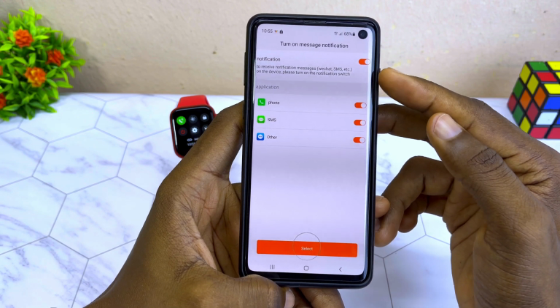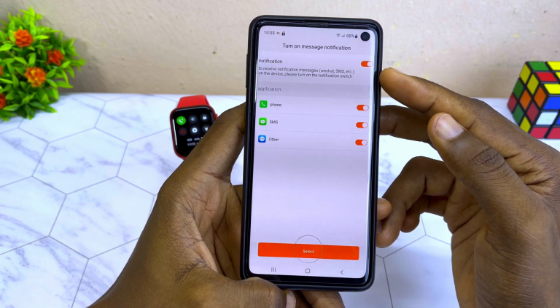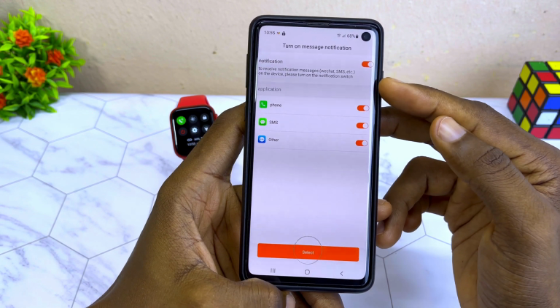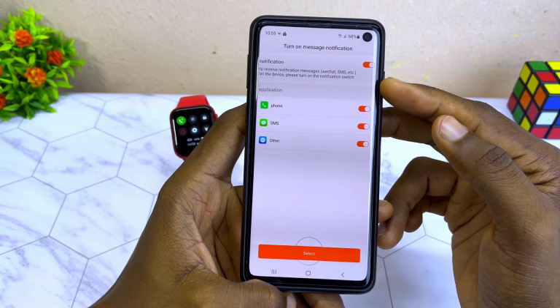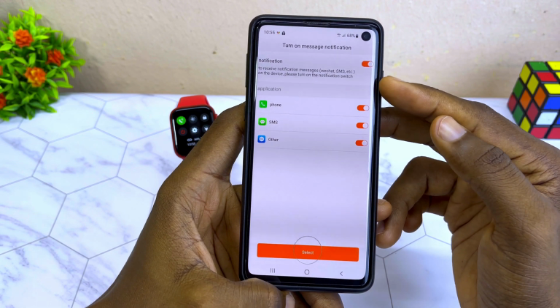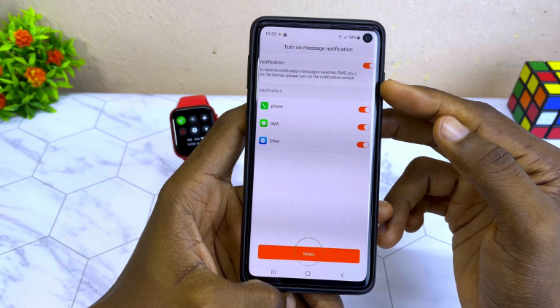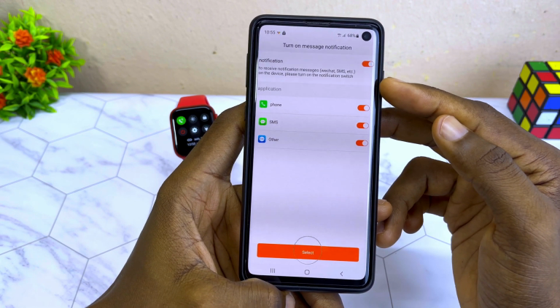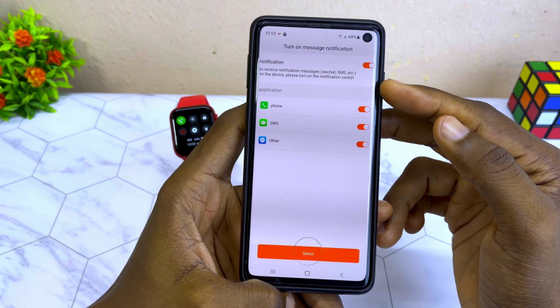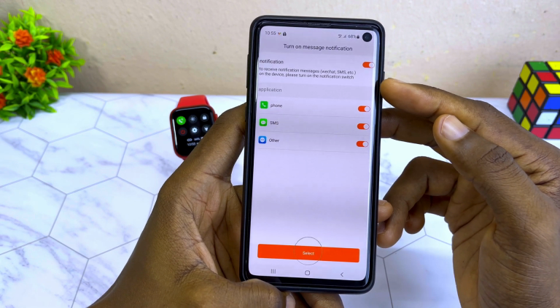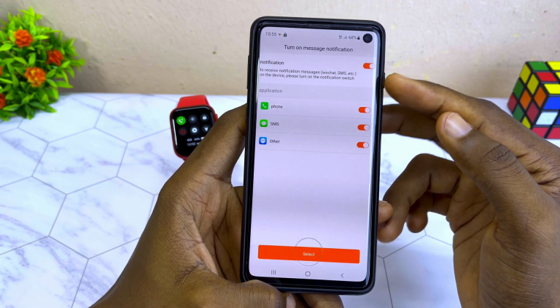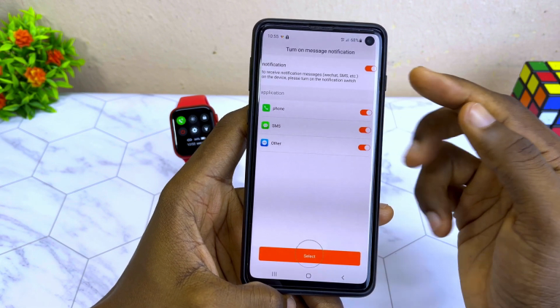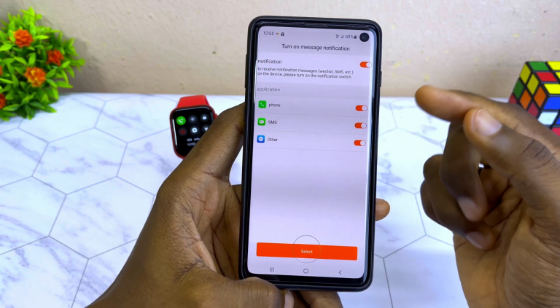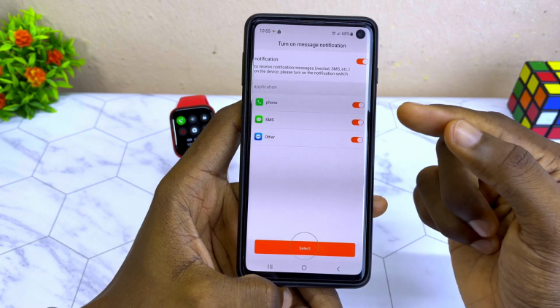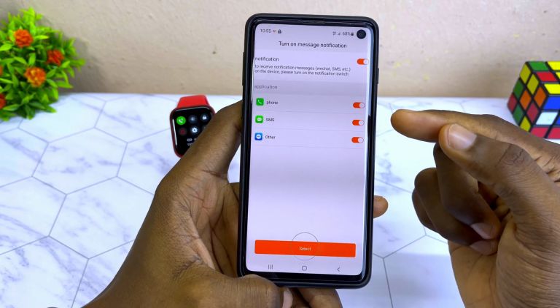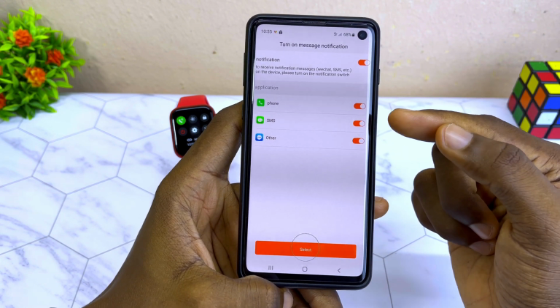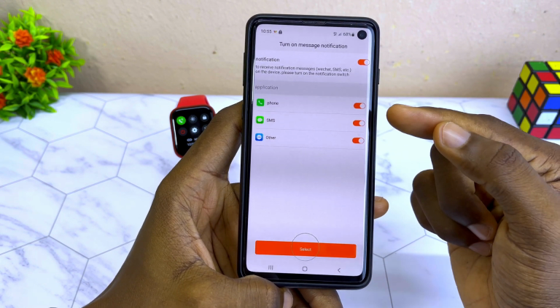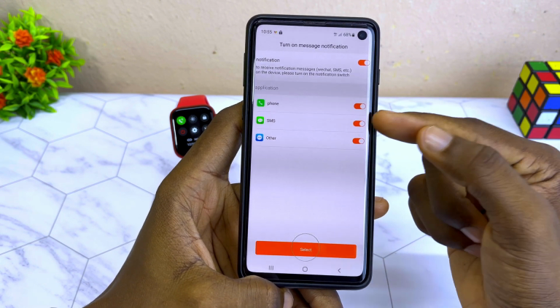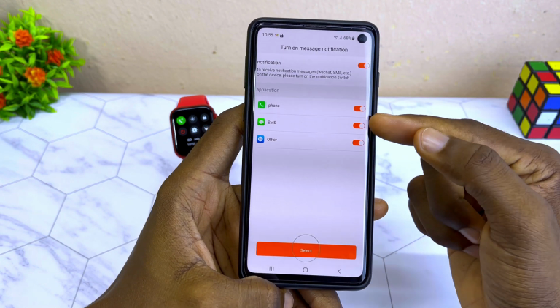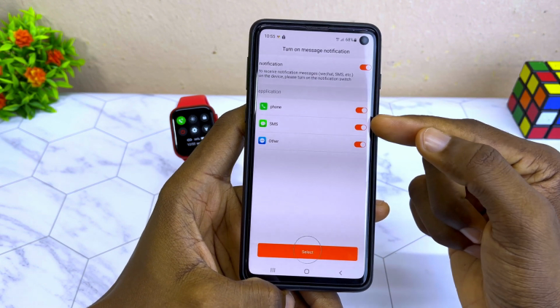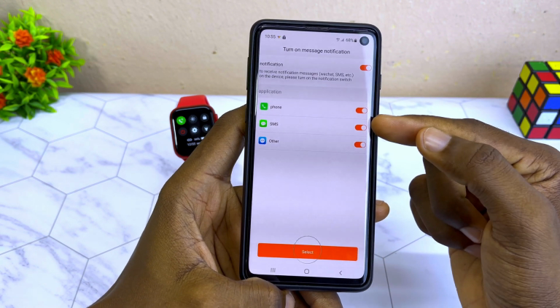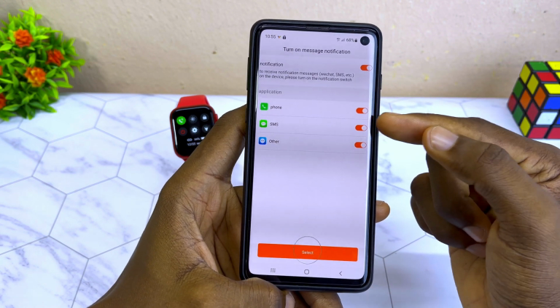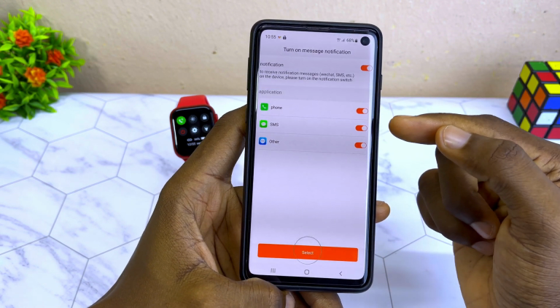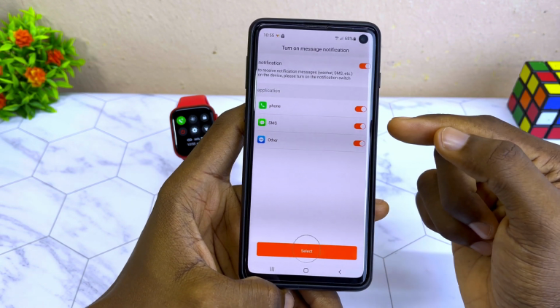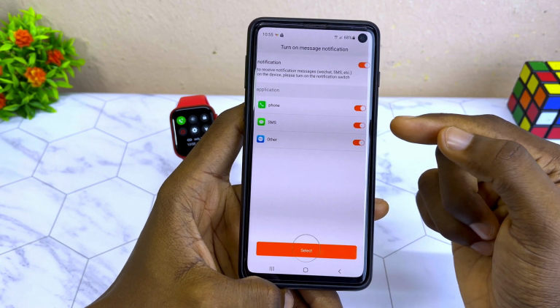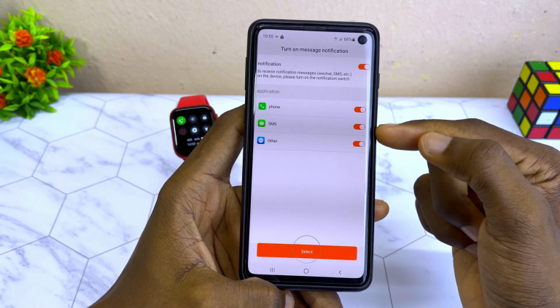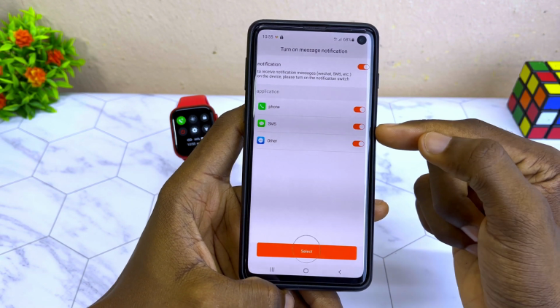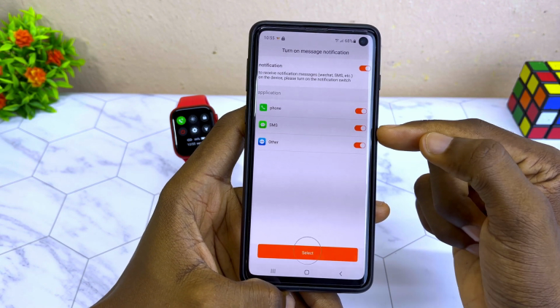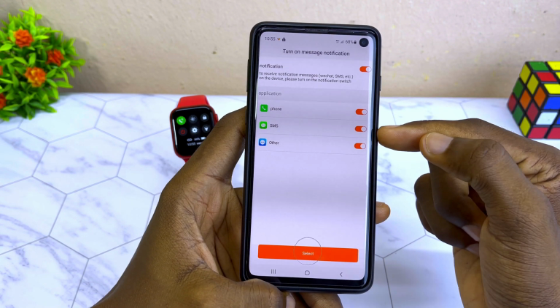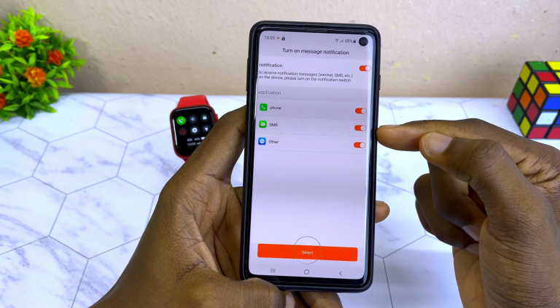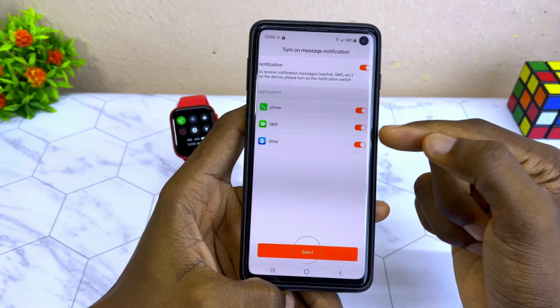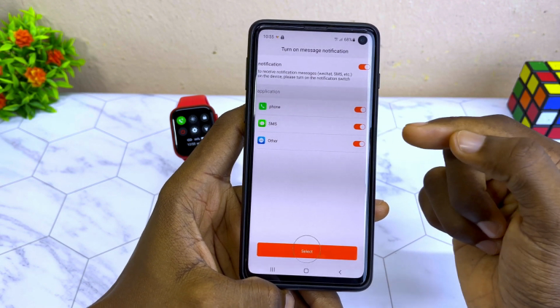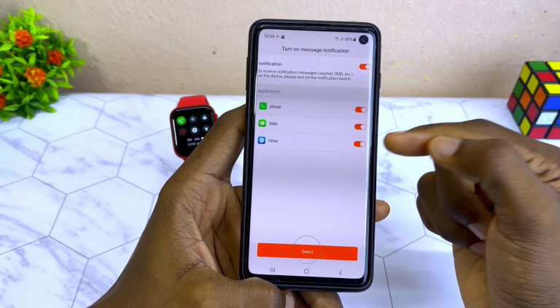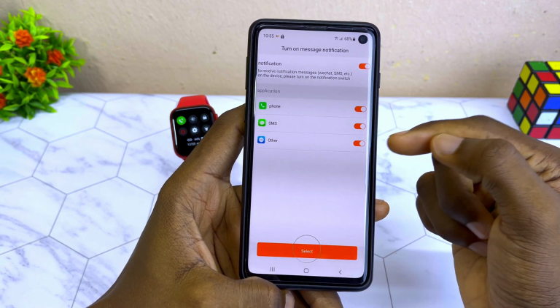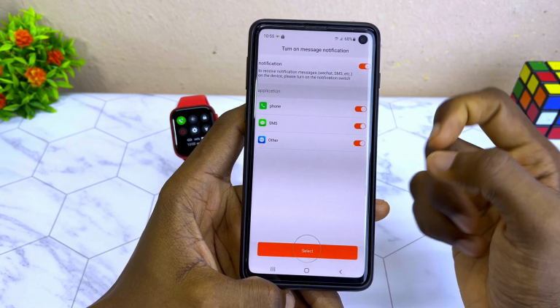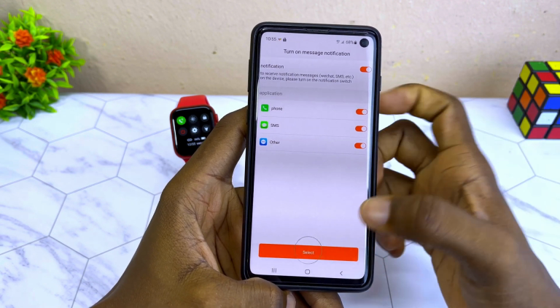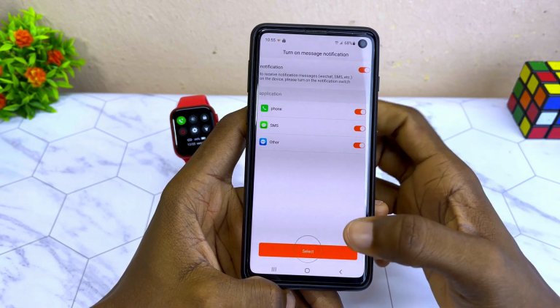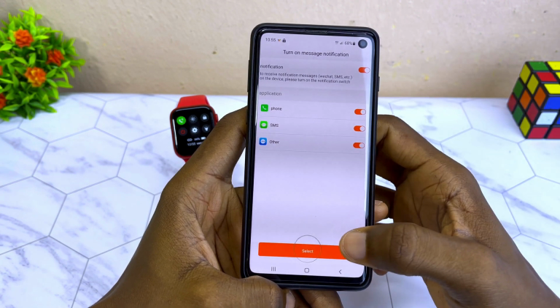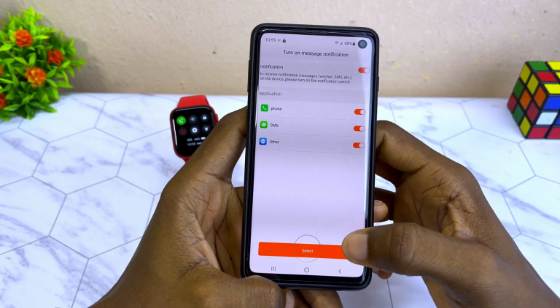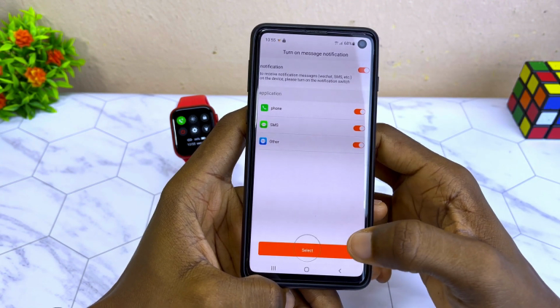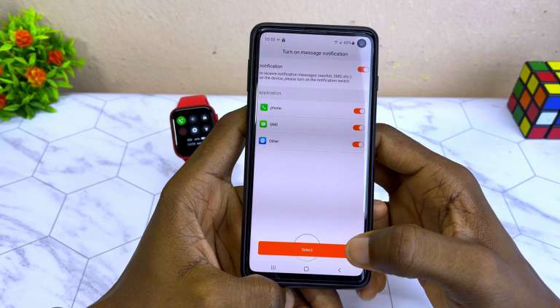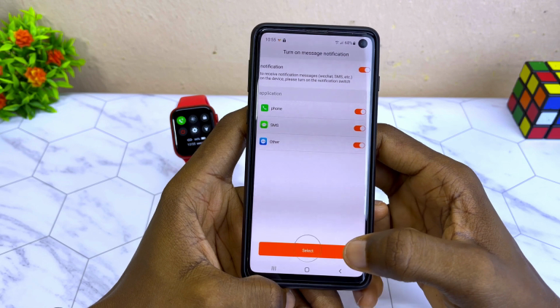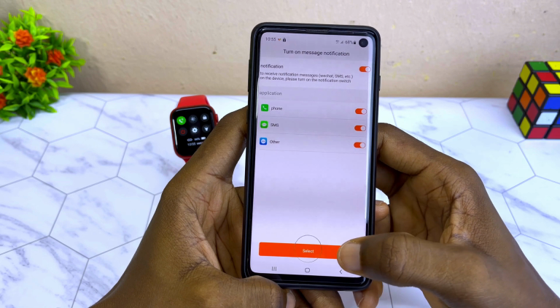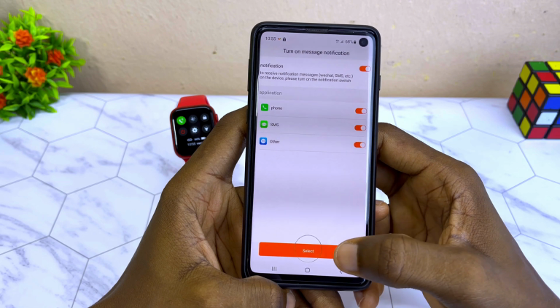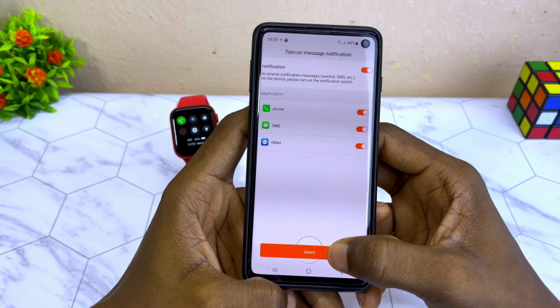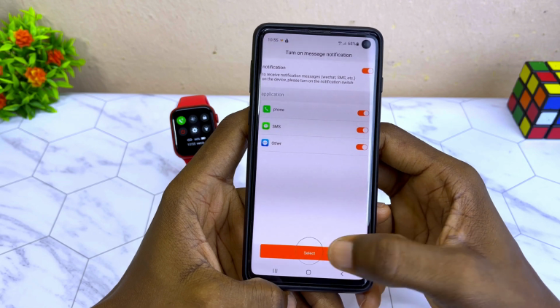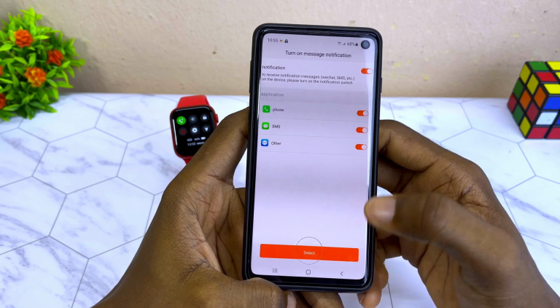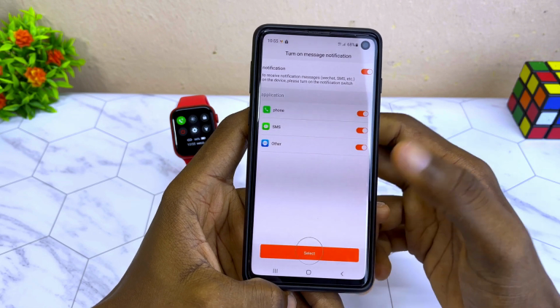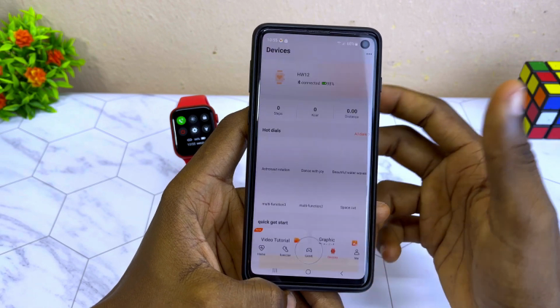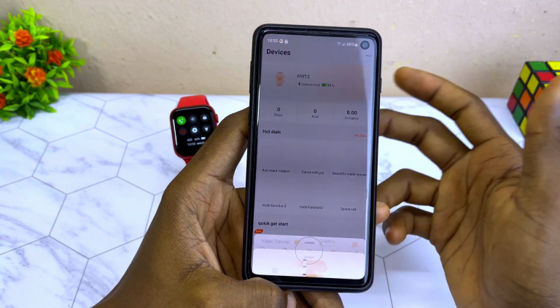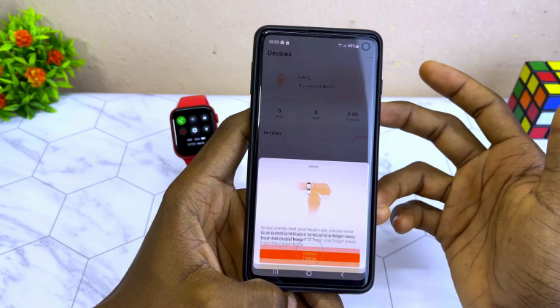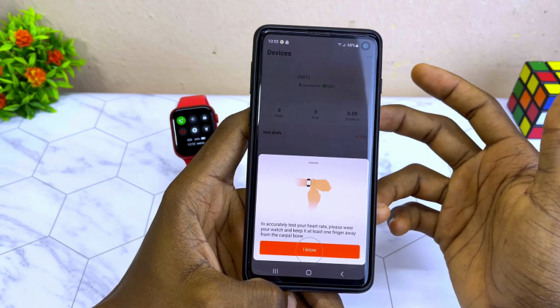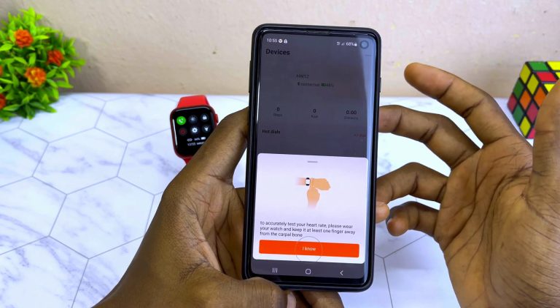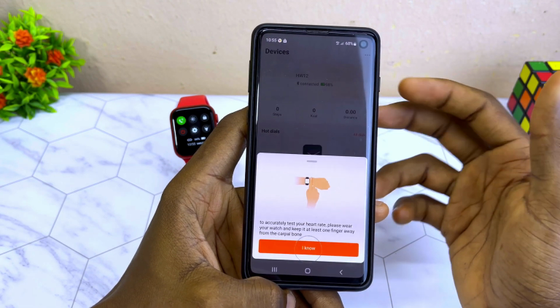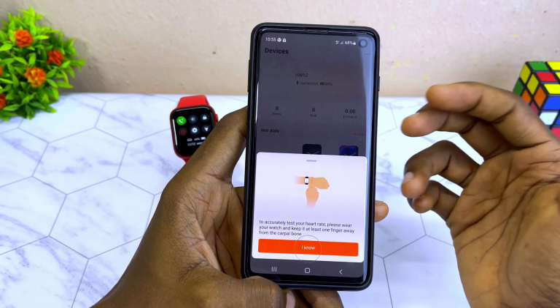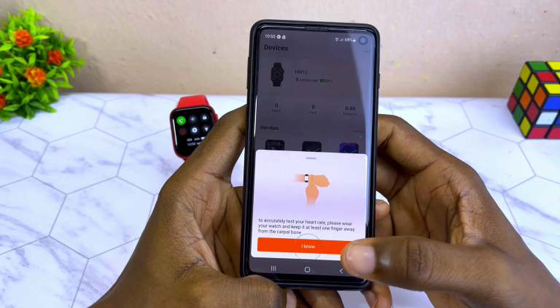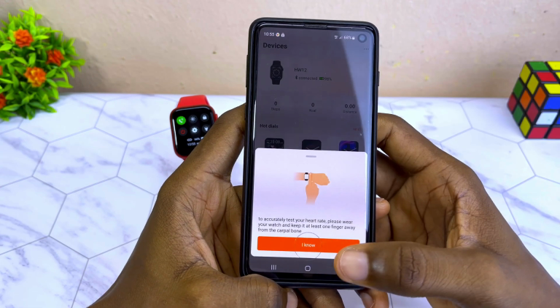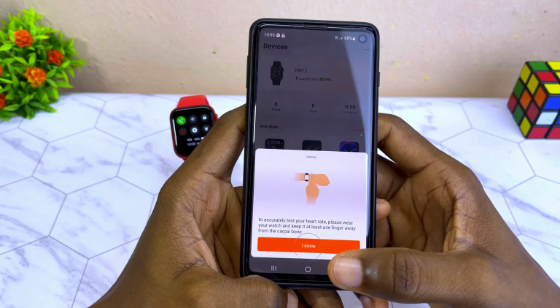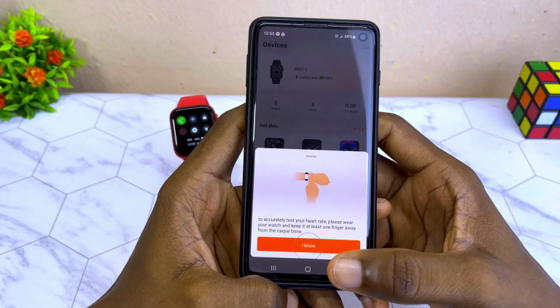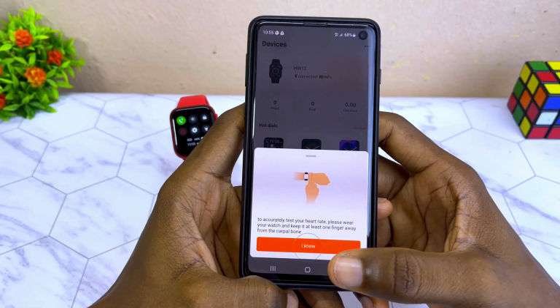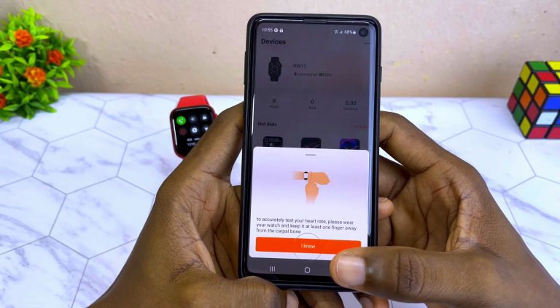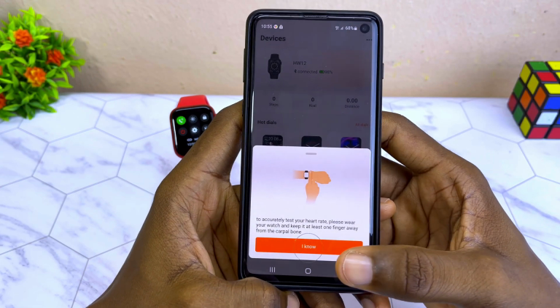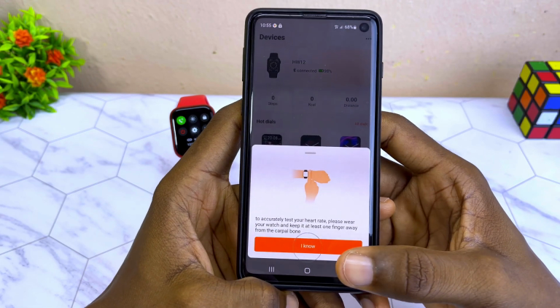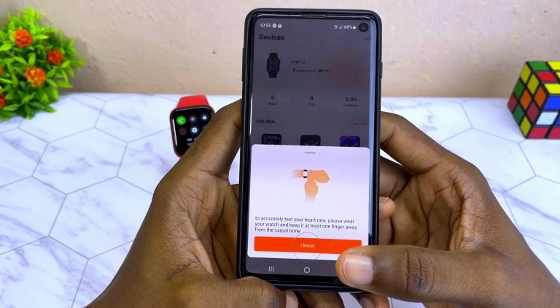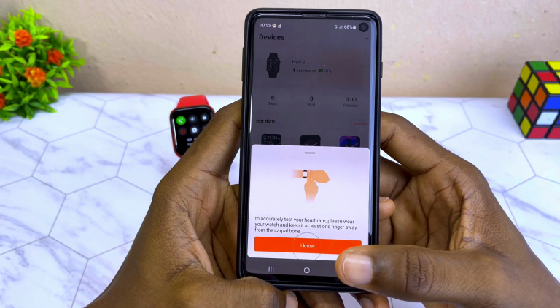Now you have turned on notifications for your phone, SMS, and orders. You can select it once again.